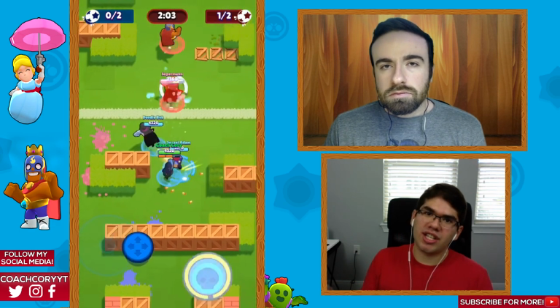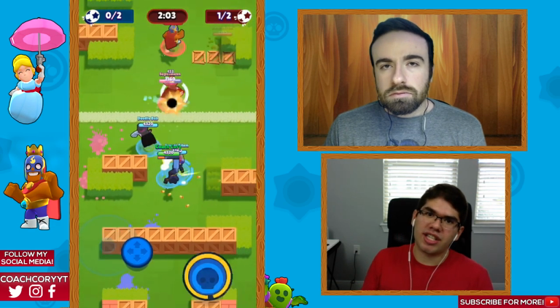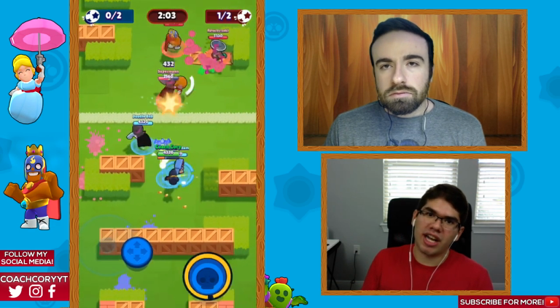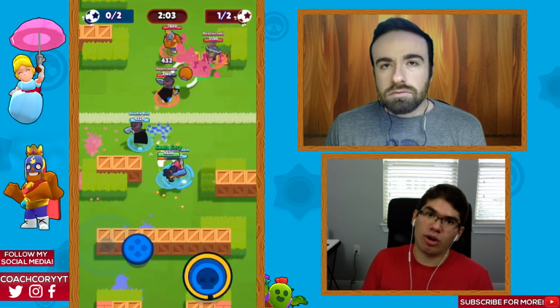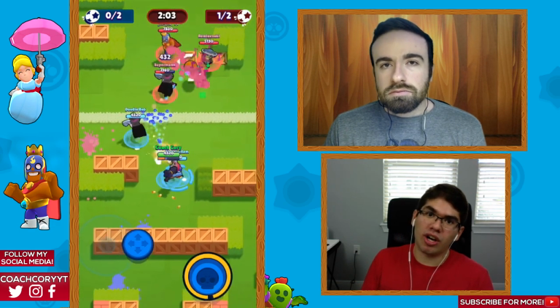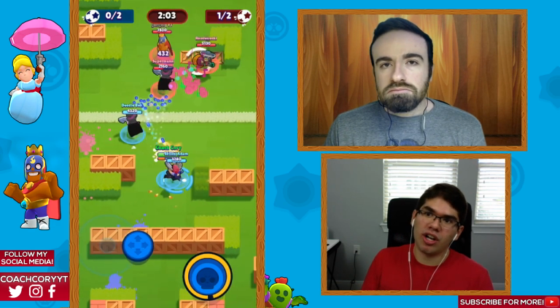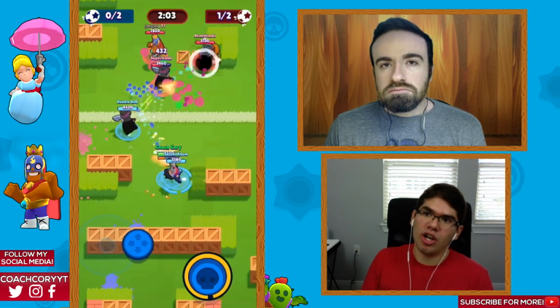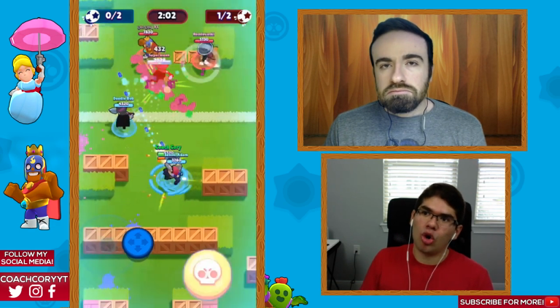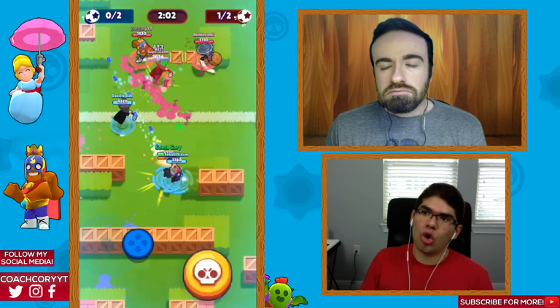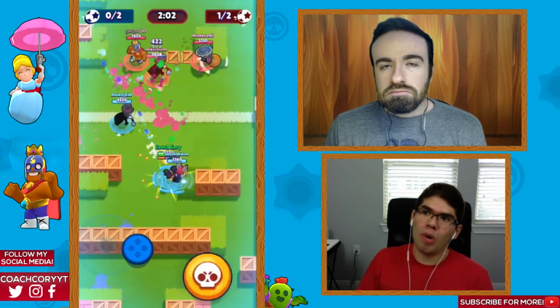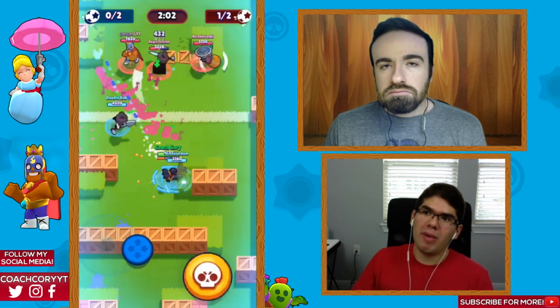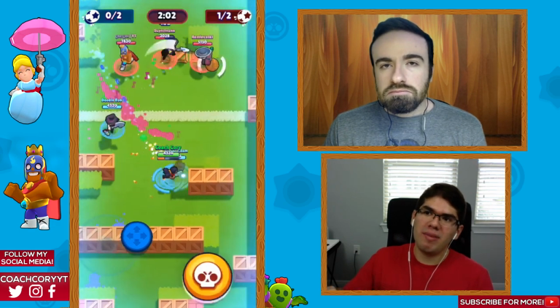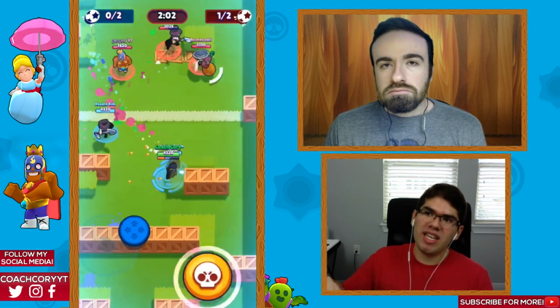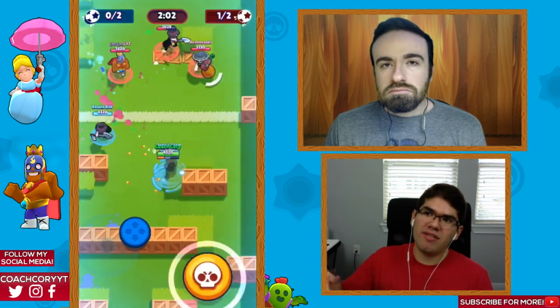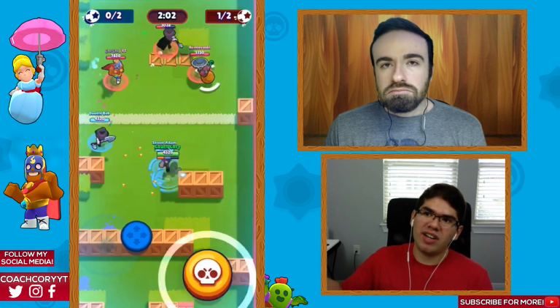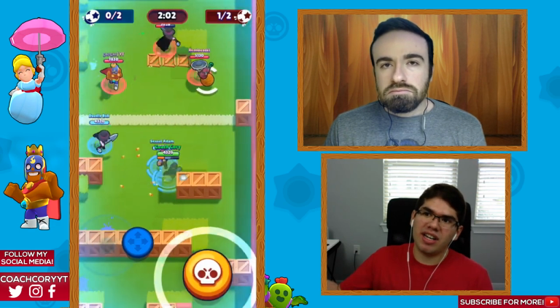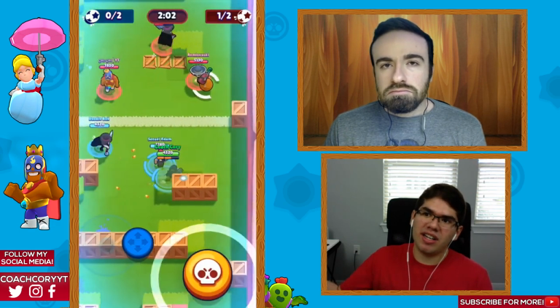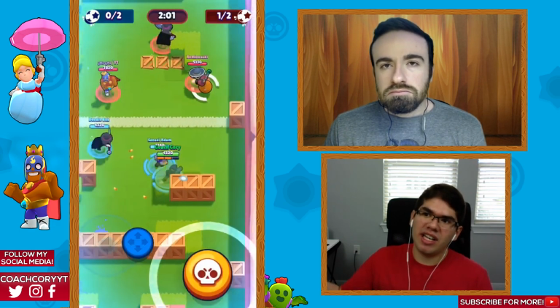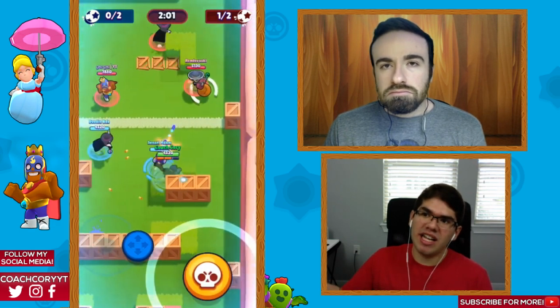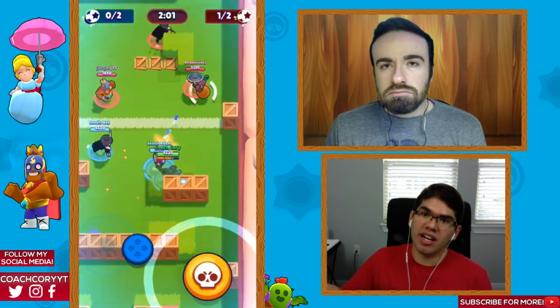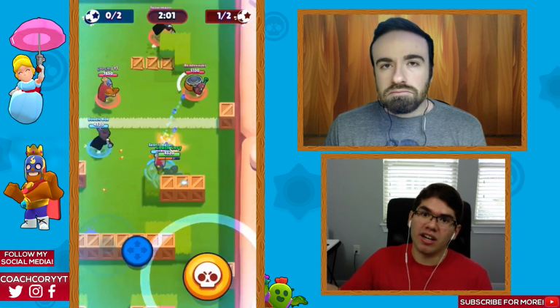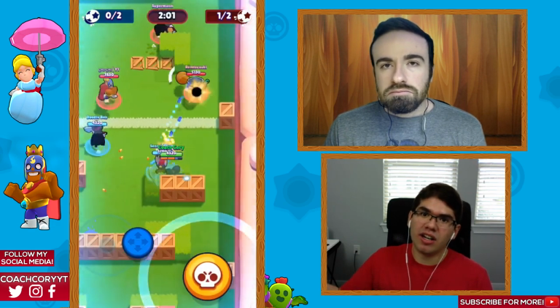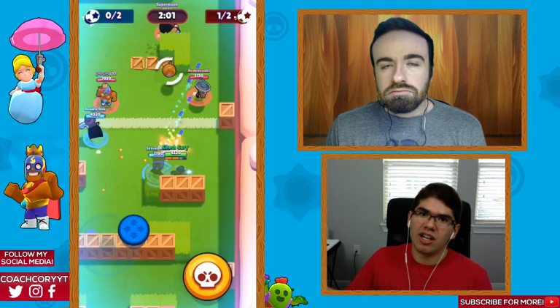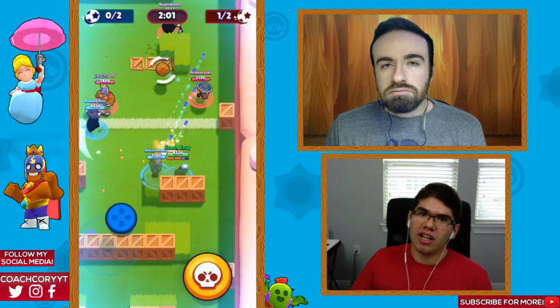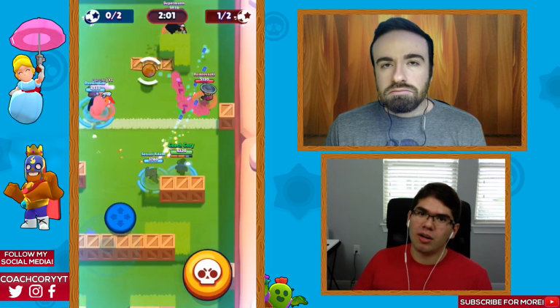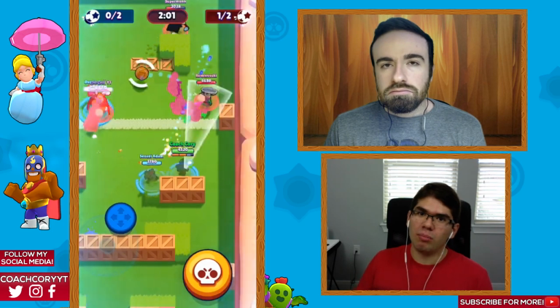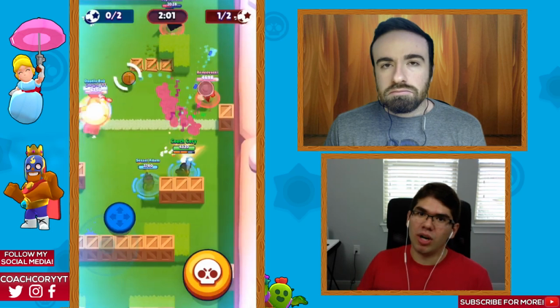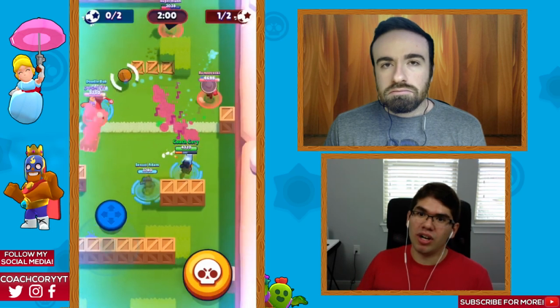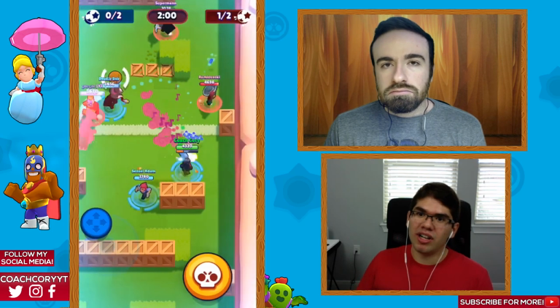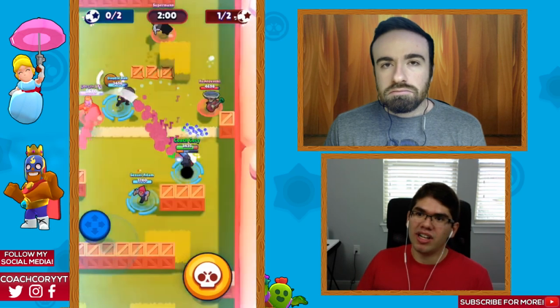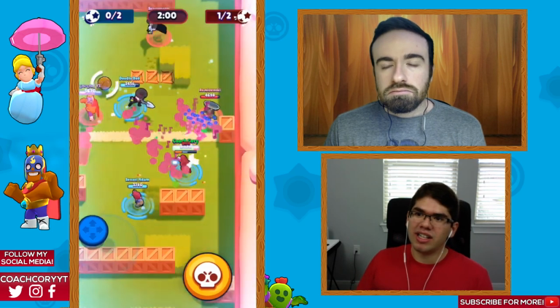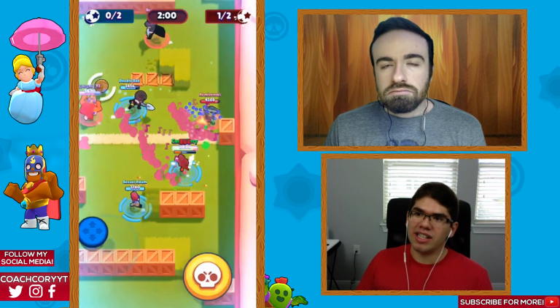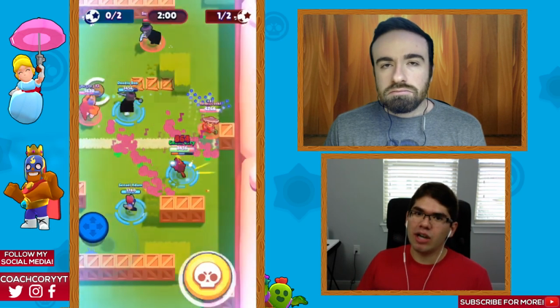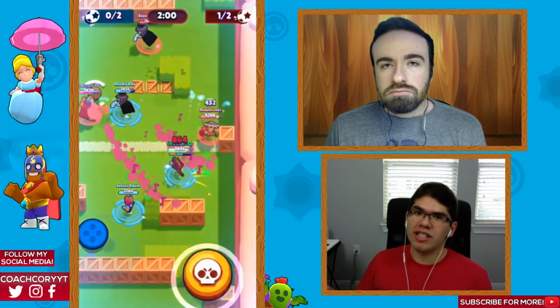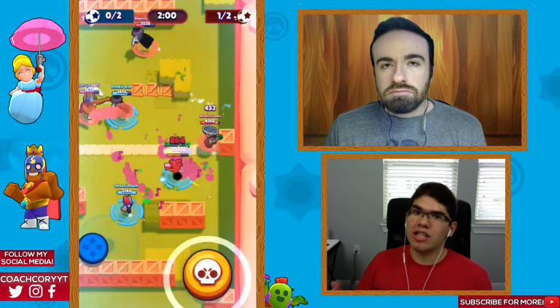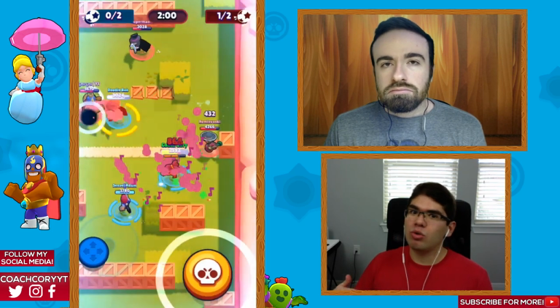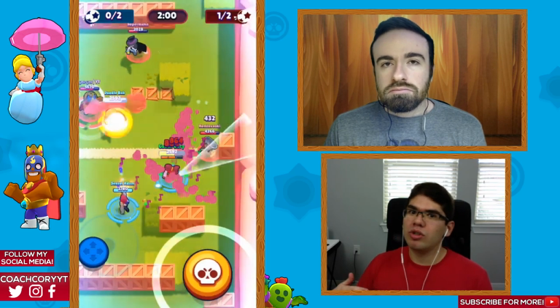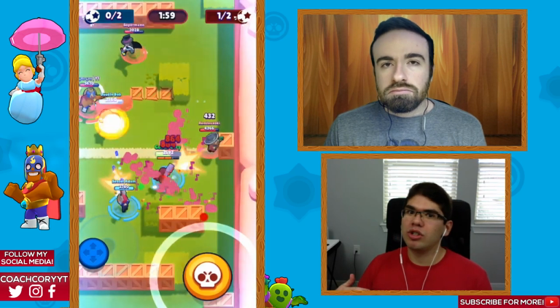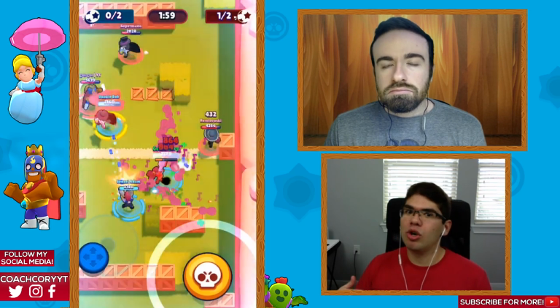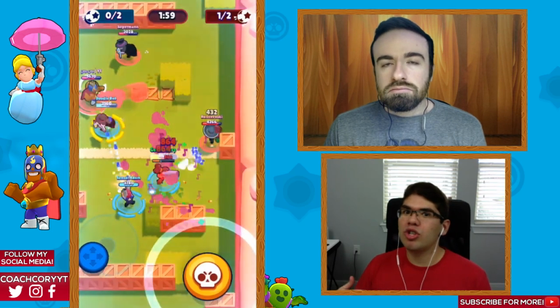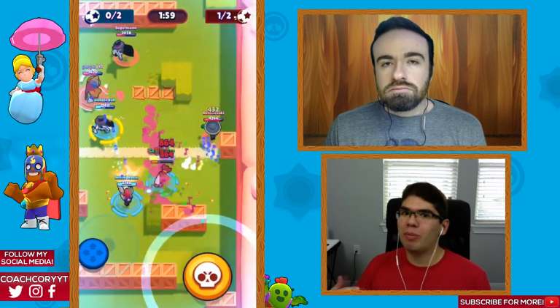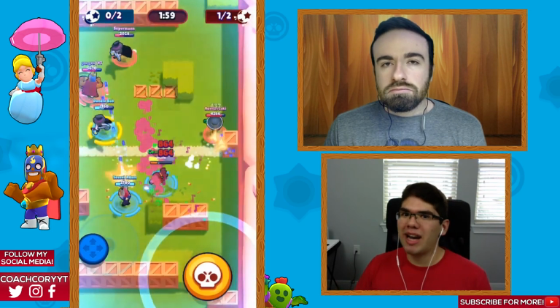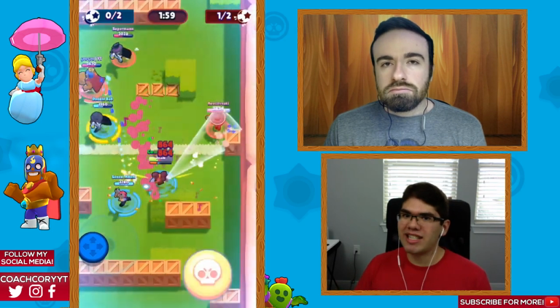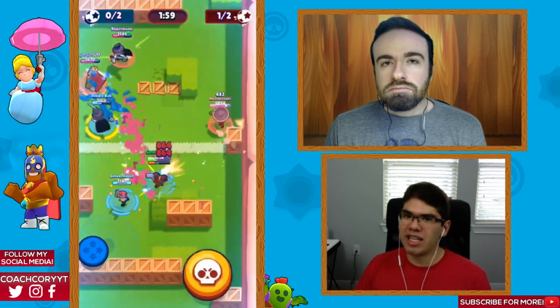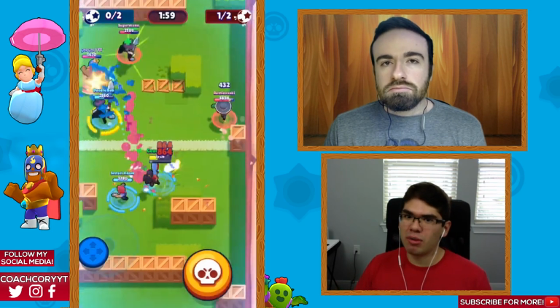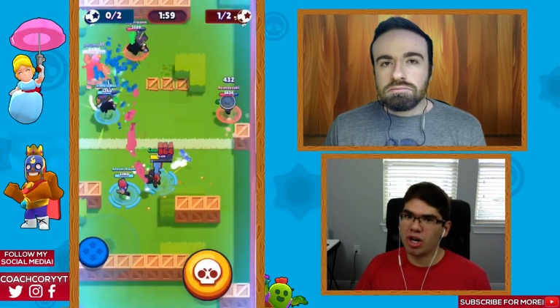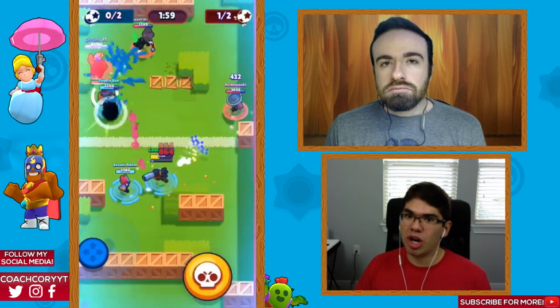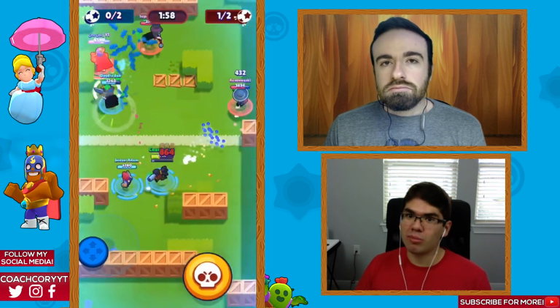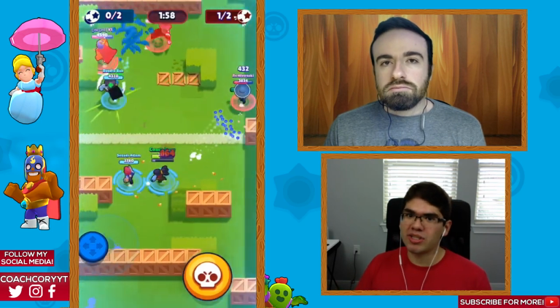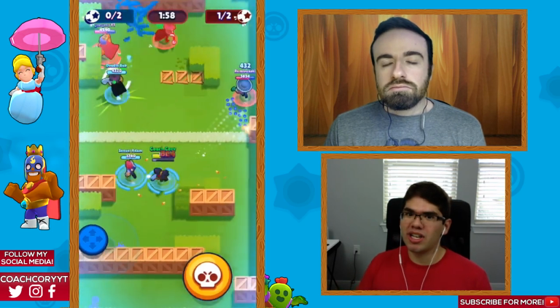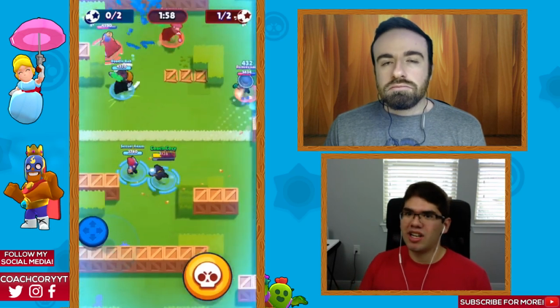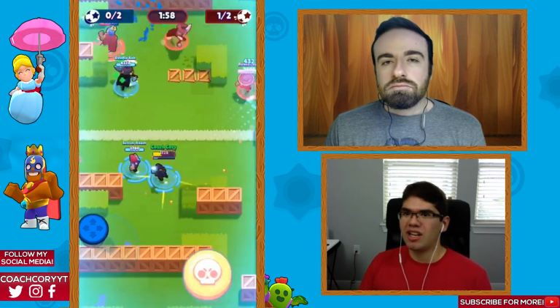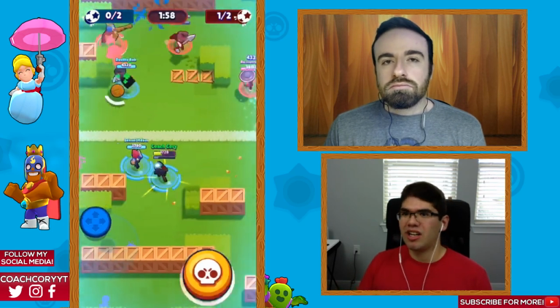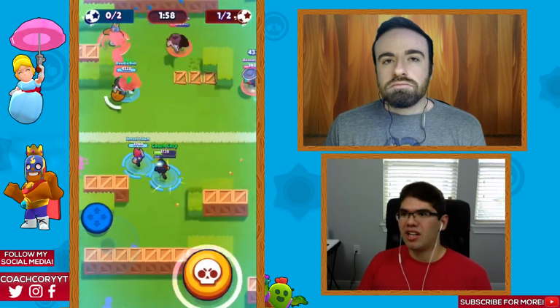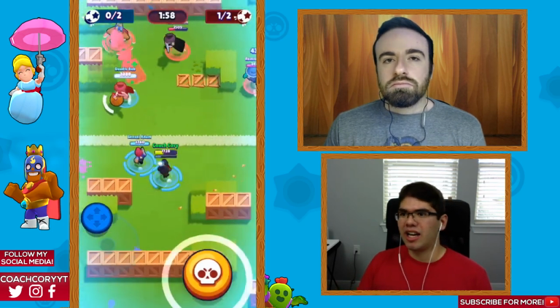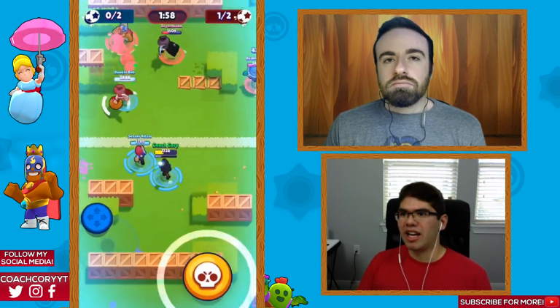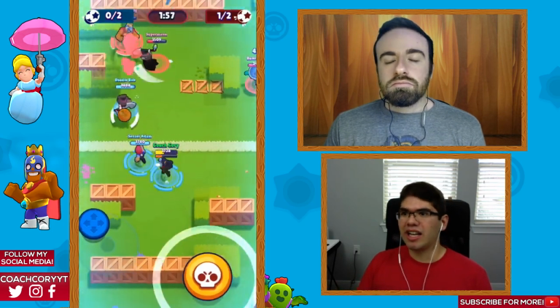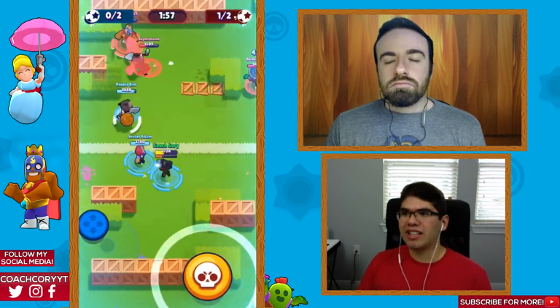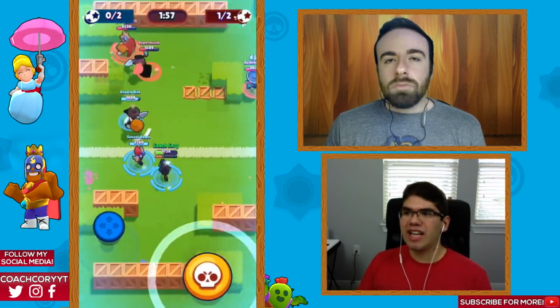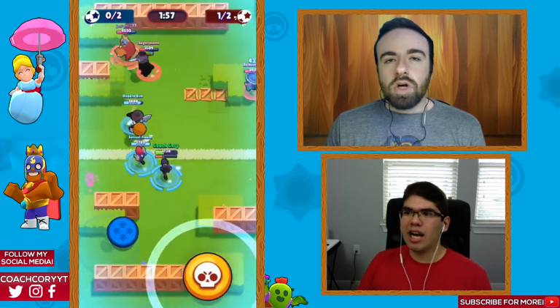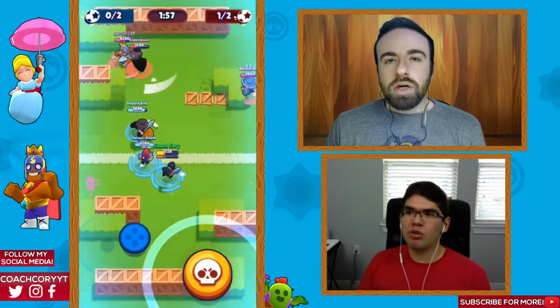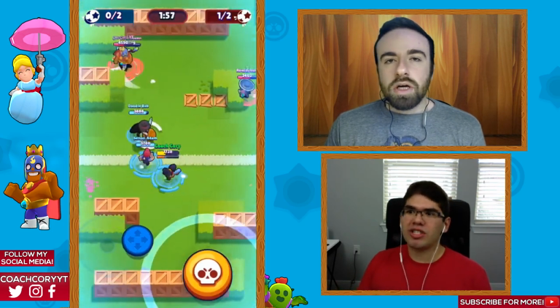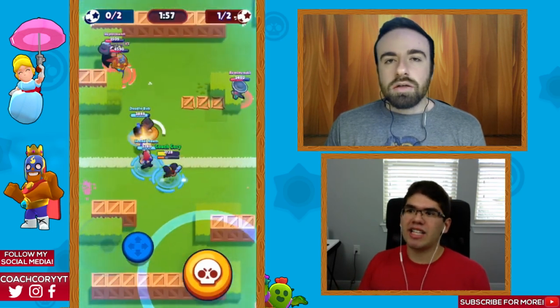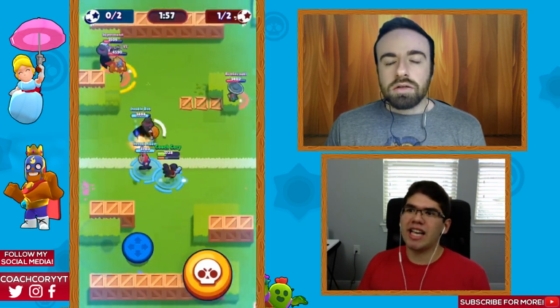When you have Primo, it doesn't really matter to break the walls because he can do it himself — he just jumps over. So with Primo, I'd go with someone like Tara who's really good on the offensive end. When Tara uses her super, Primo can do his super jump to kick the ball and score. So with Primo, a solid team comp would be Colt or Shelly plus Tara, or maybe even Nita.